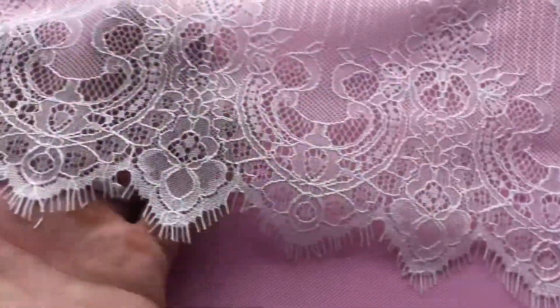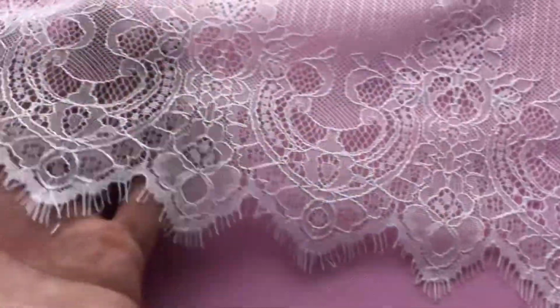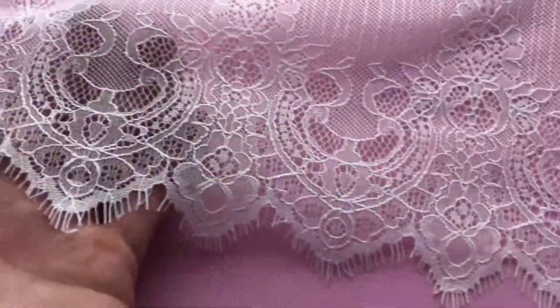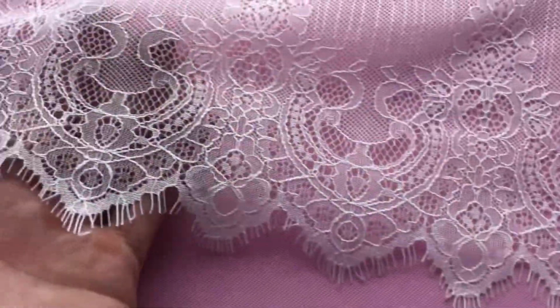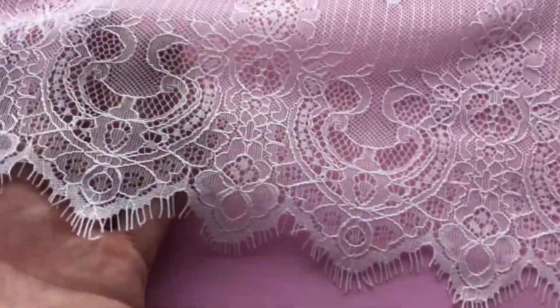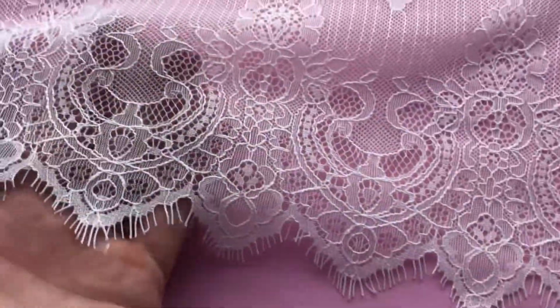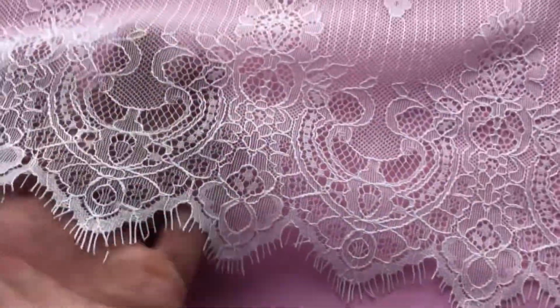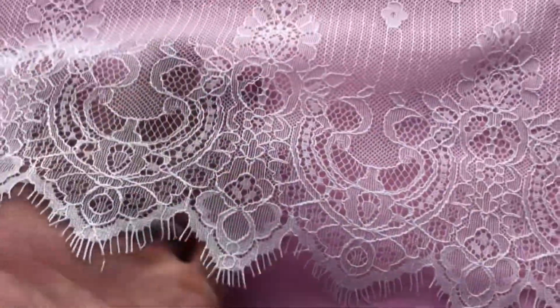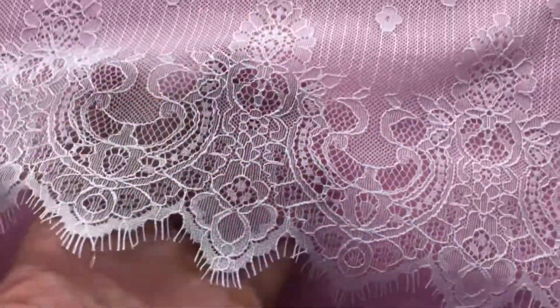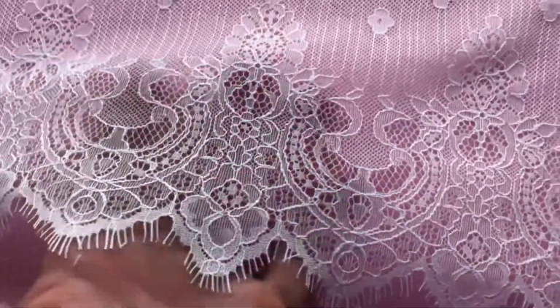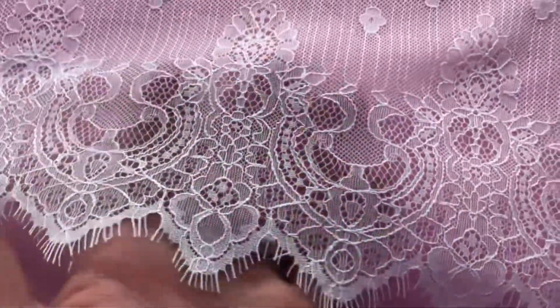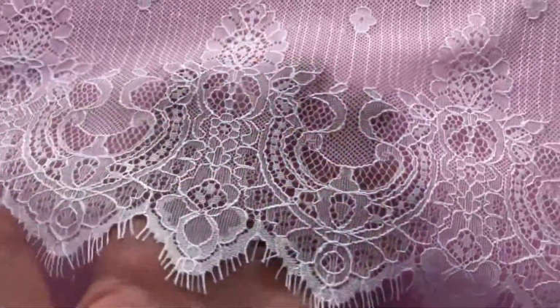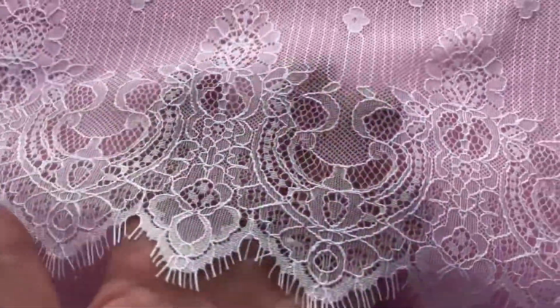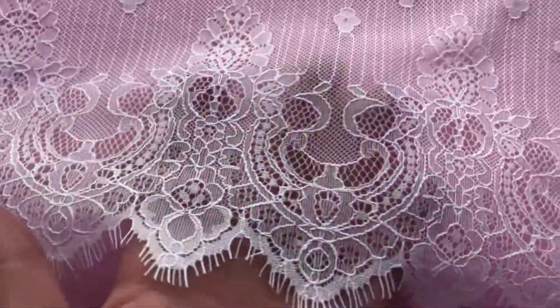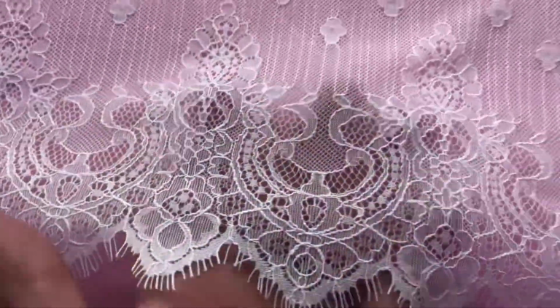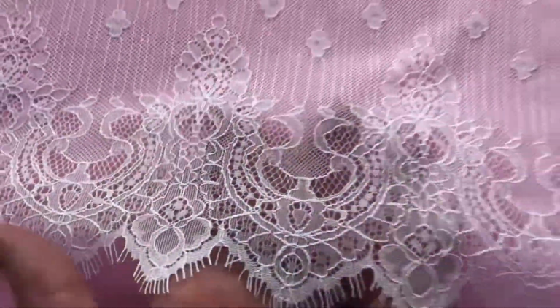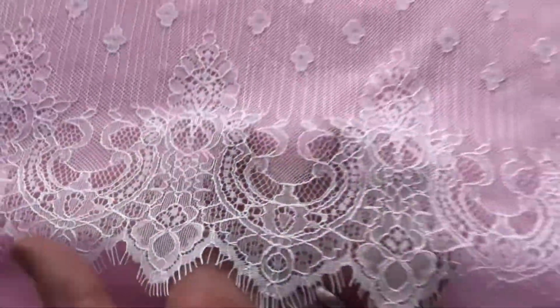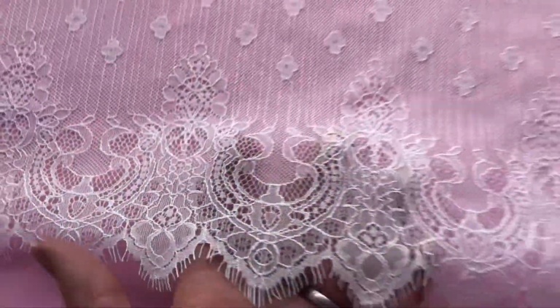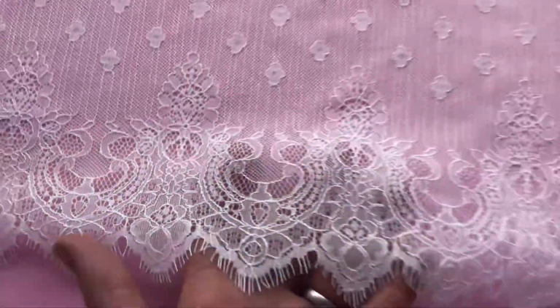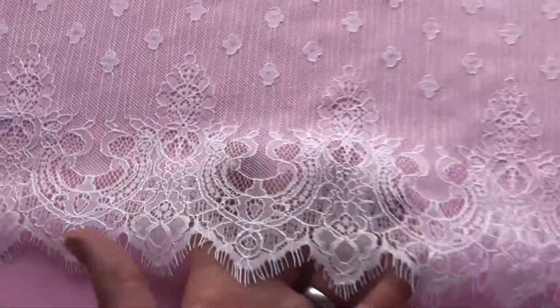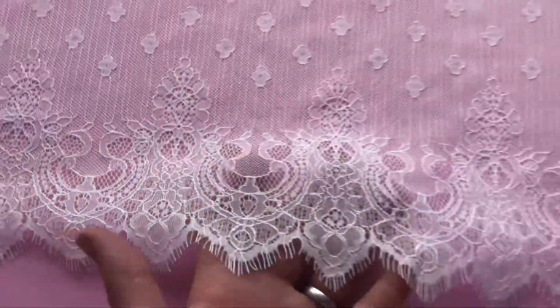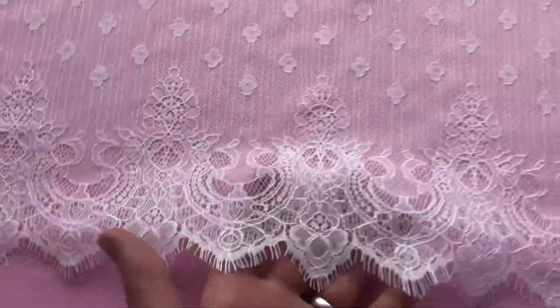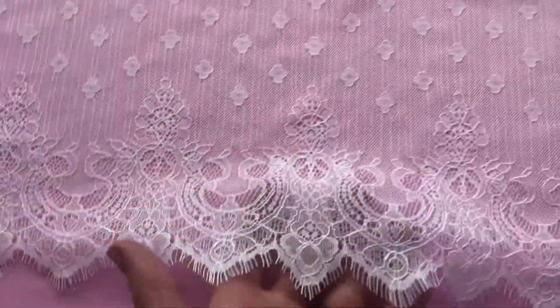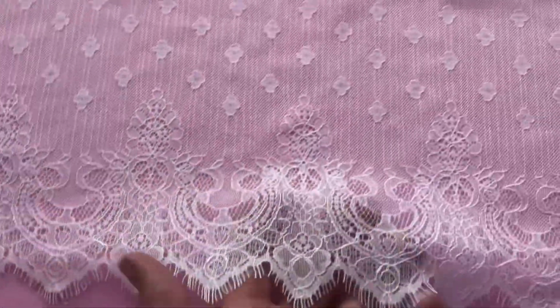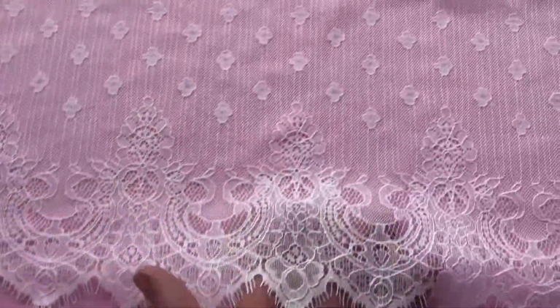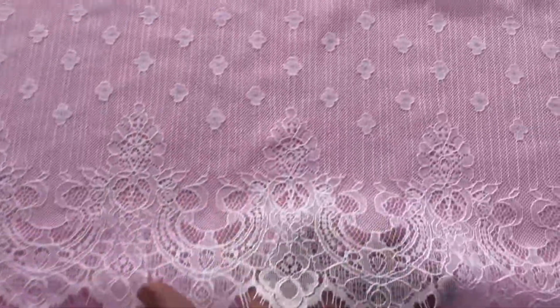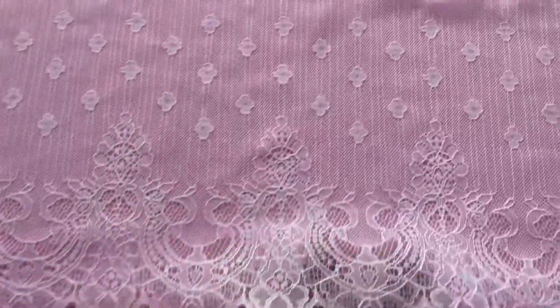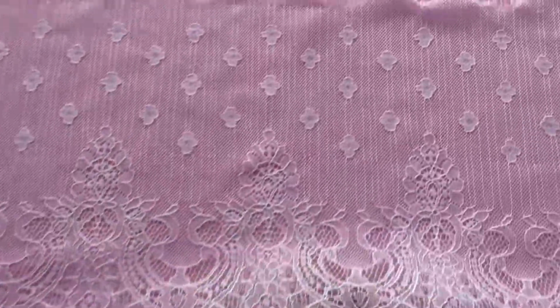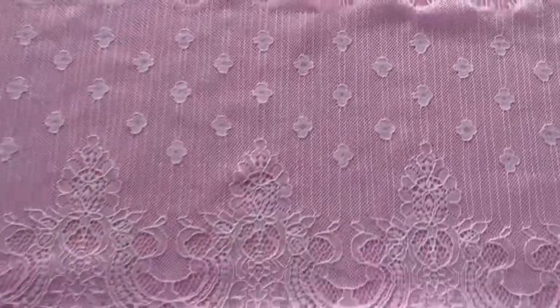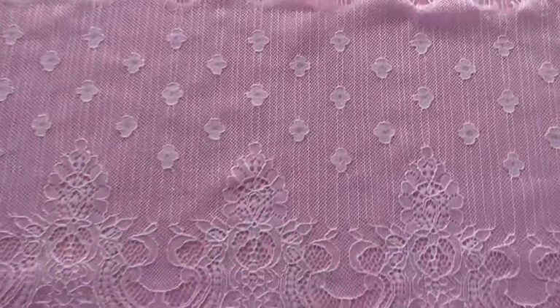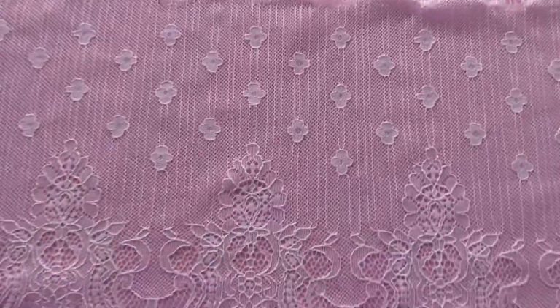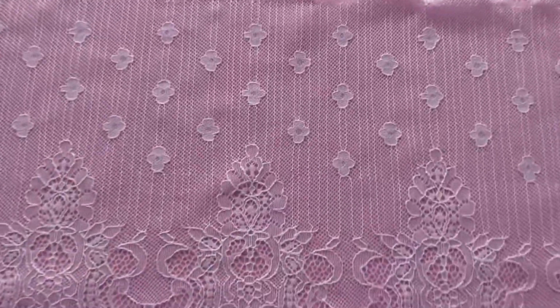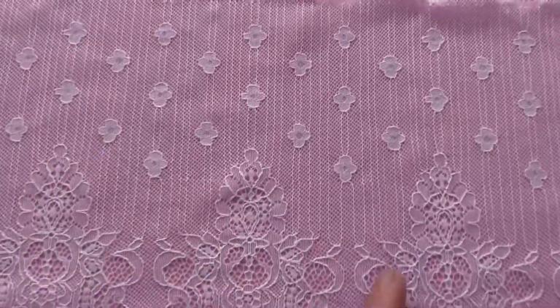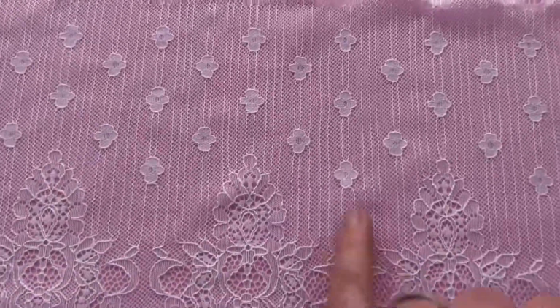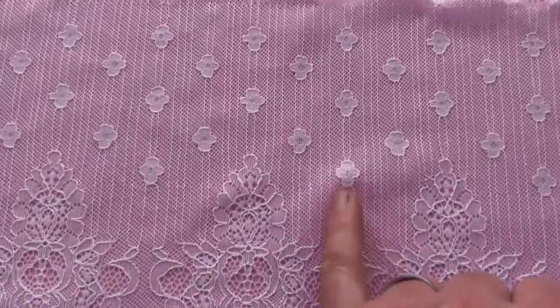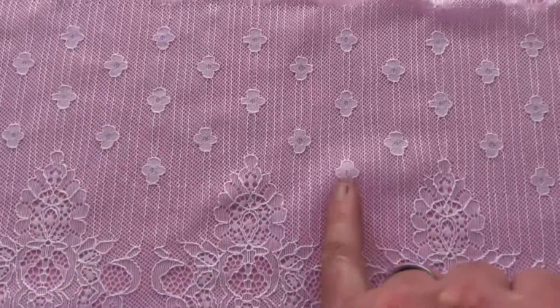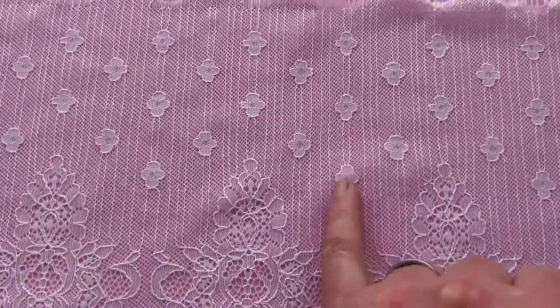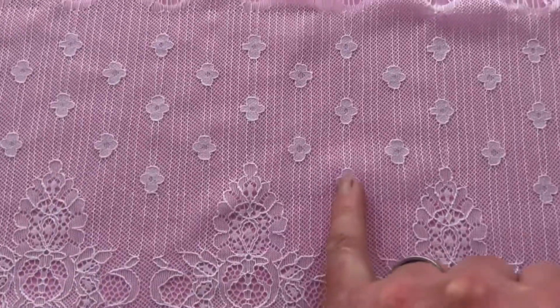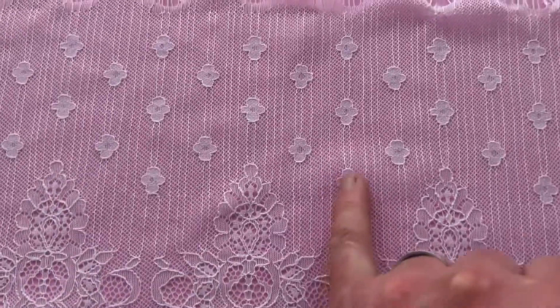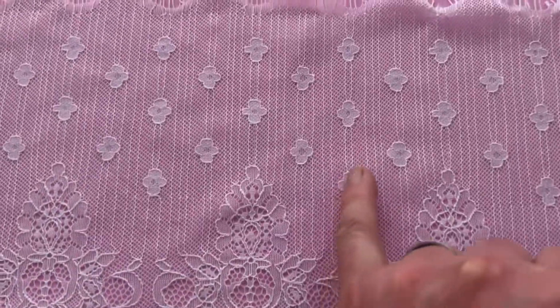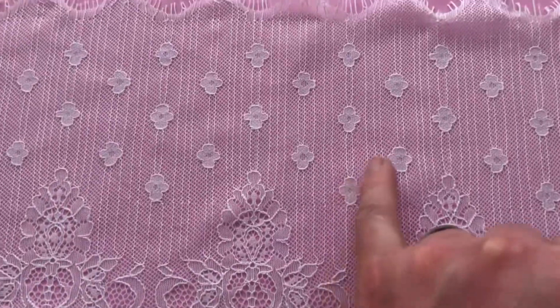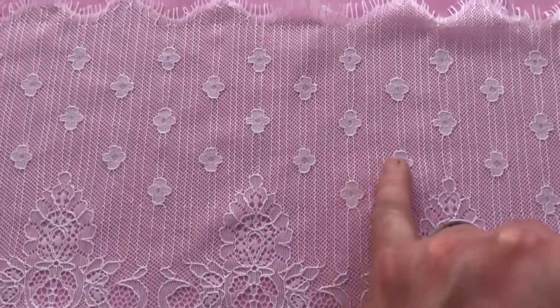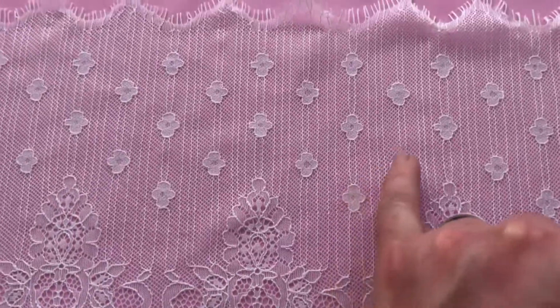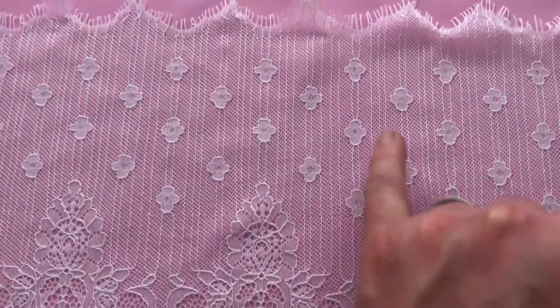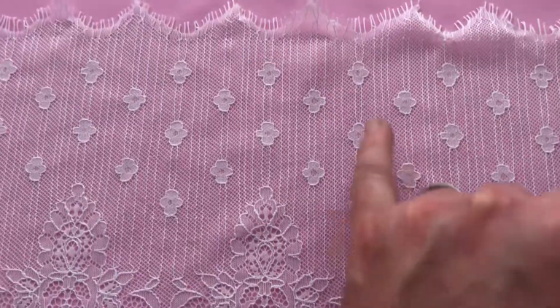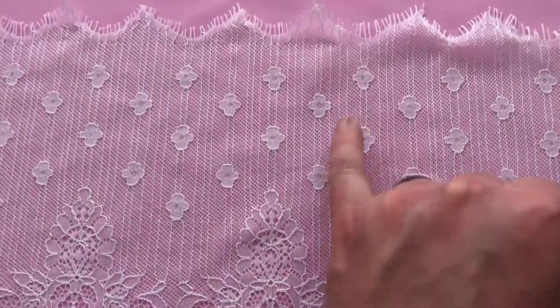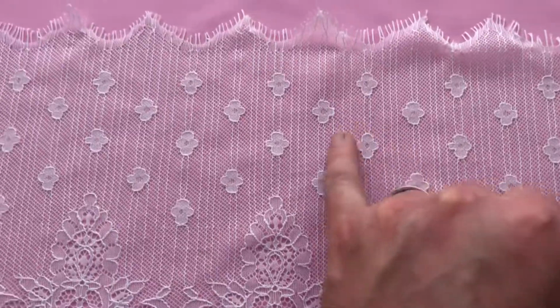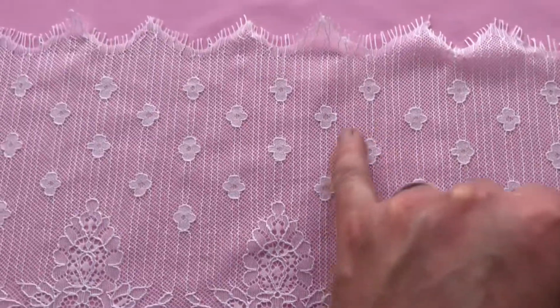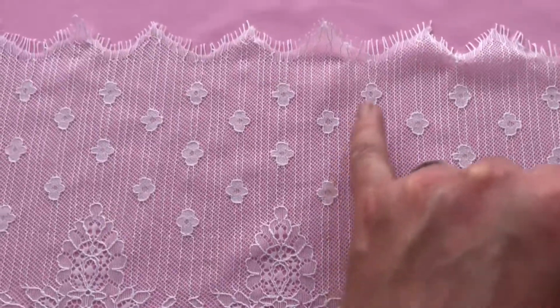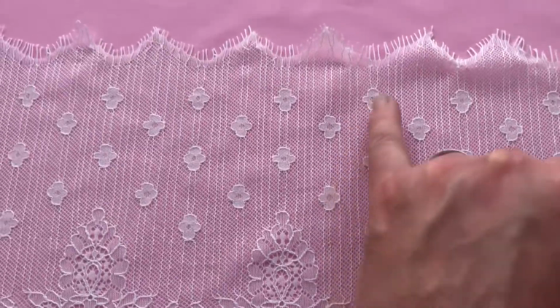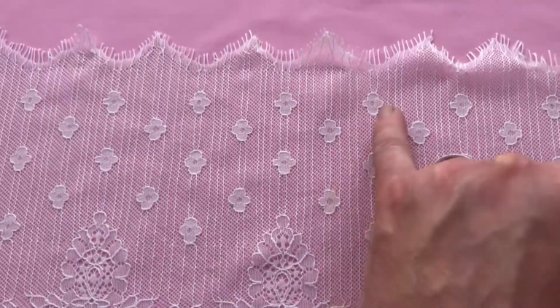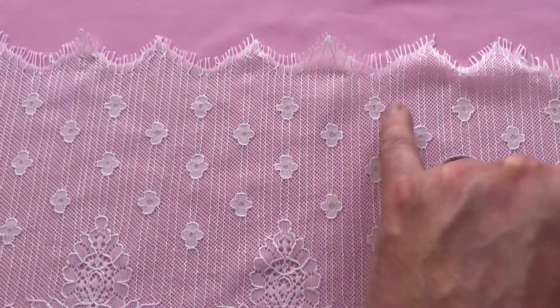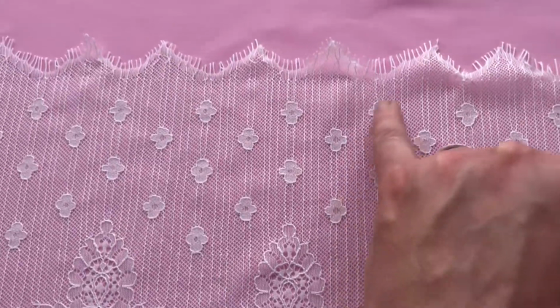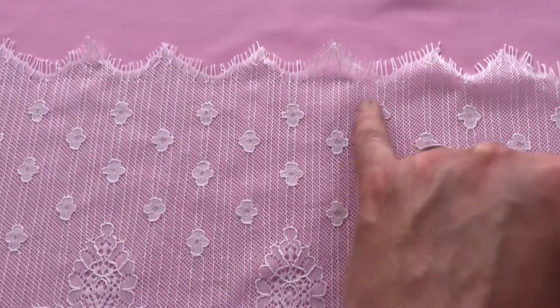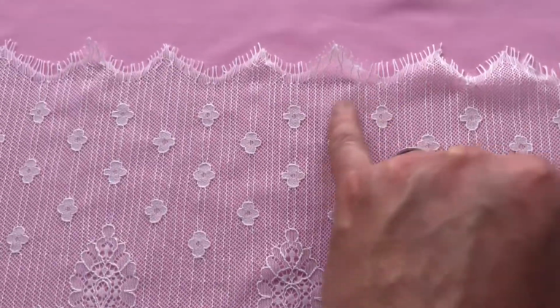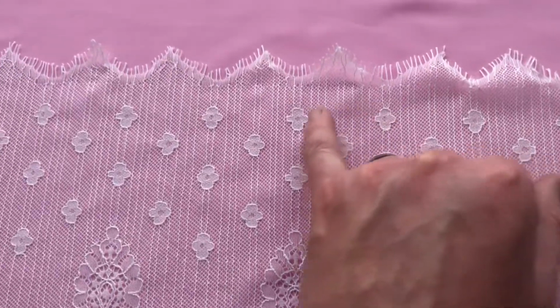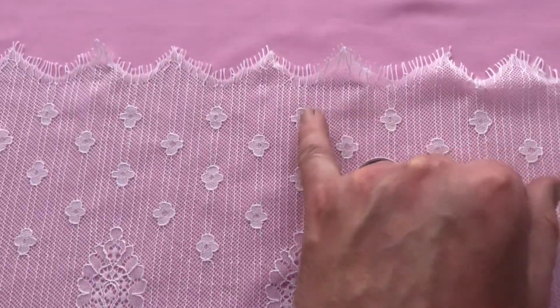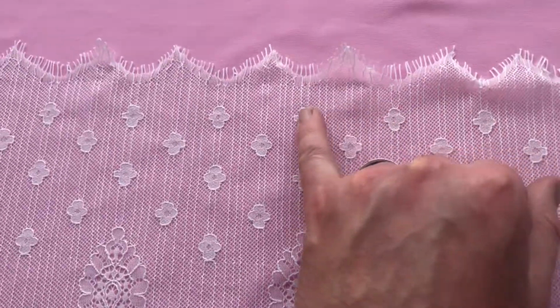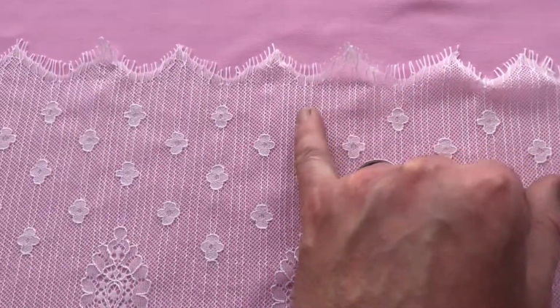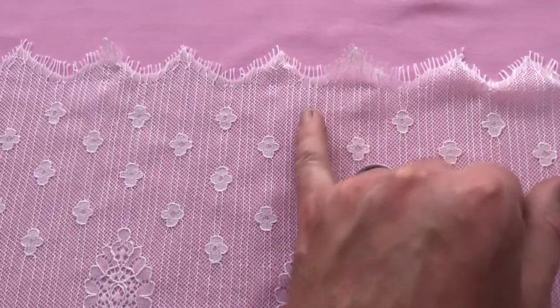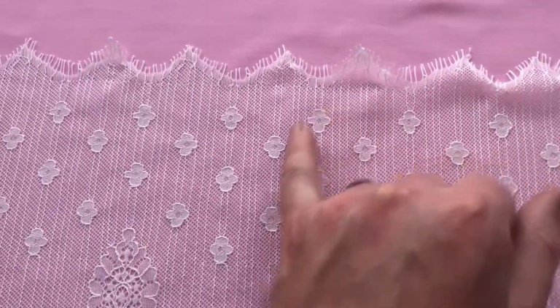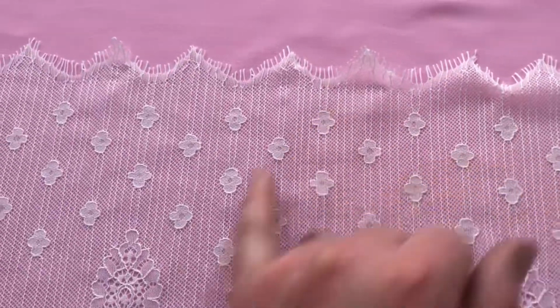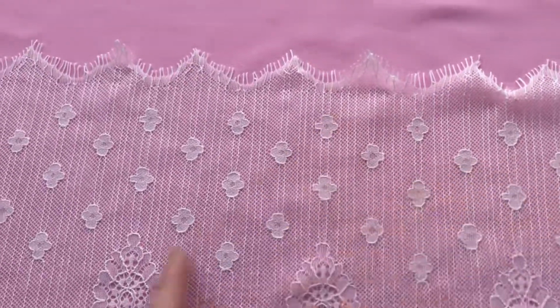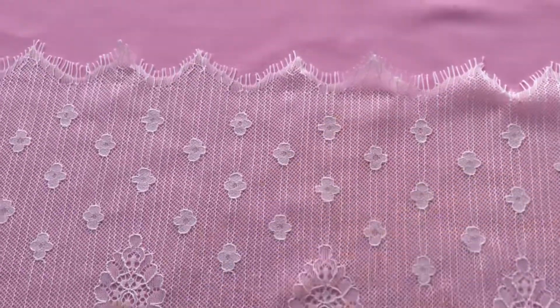Obviously the decorative part of this trim is only on one side, and then it changes into a pattern with these small rosettes.